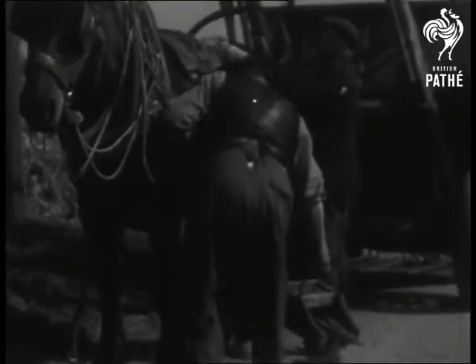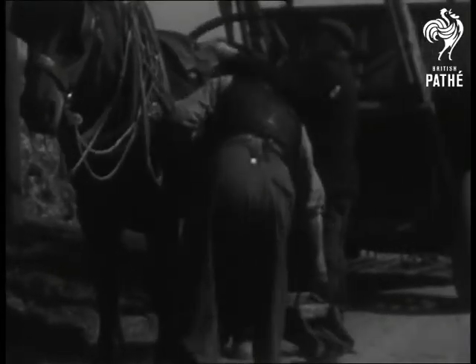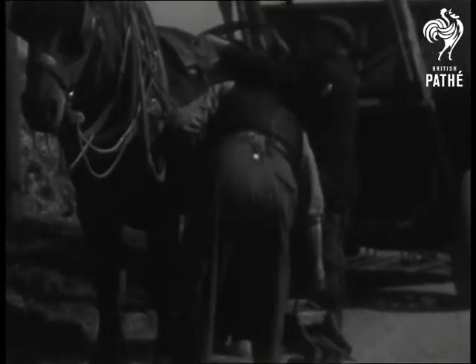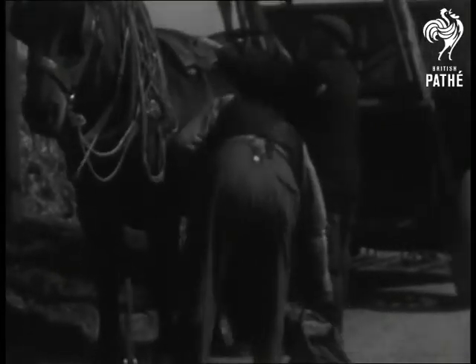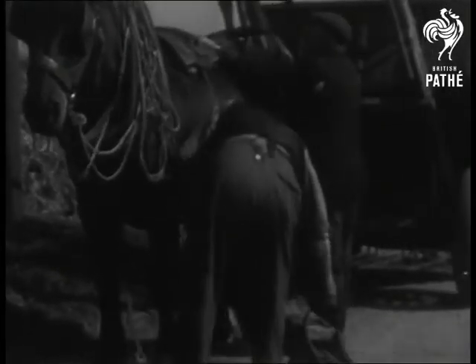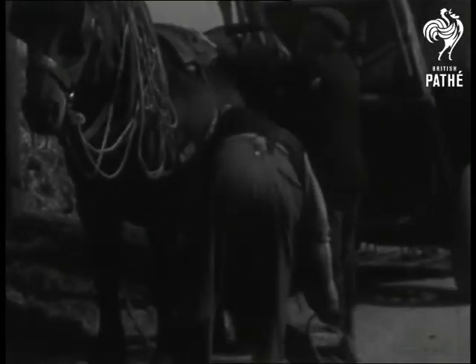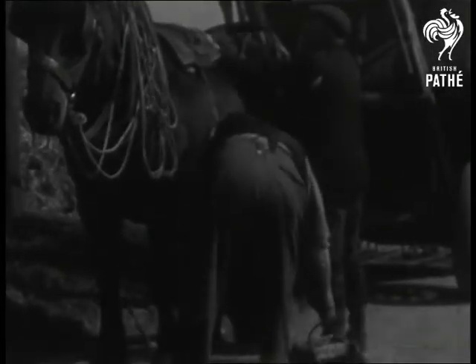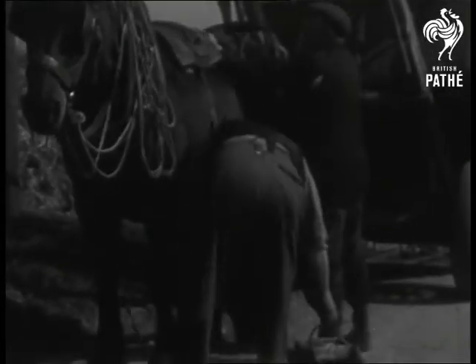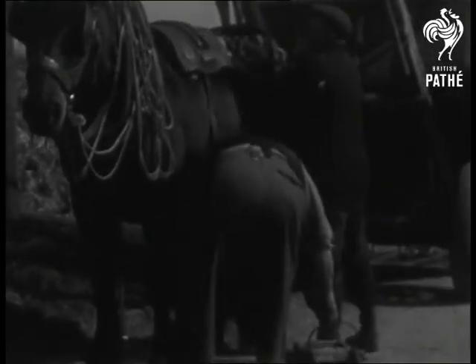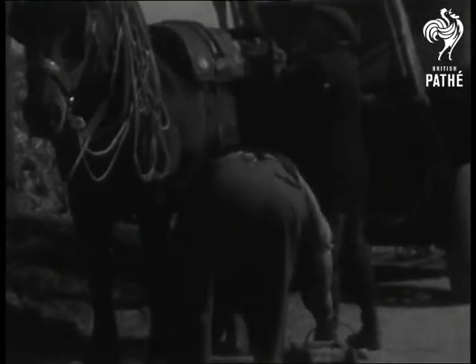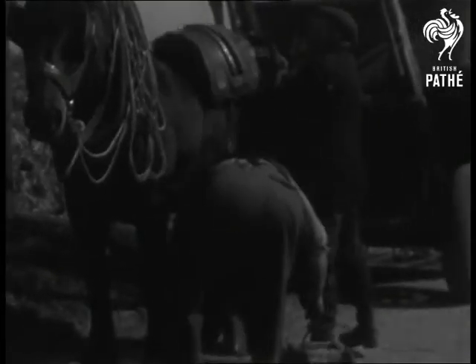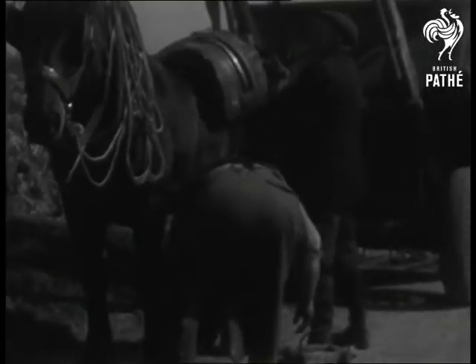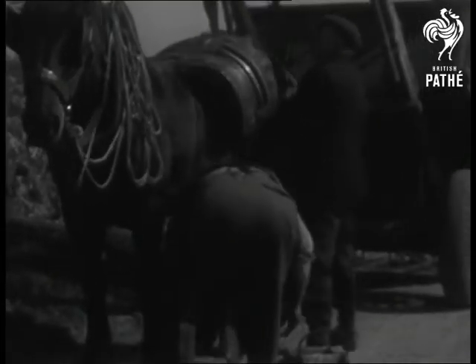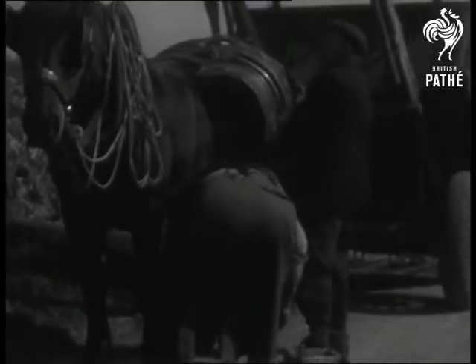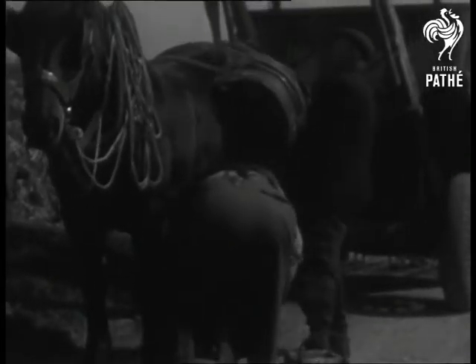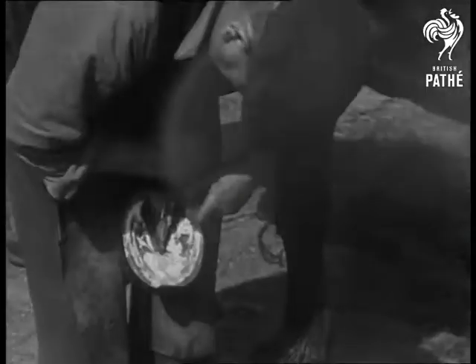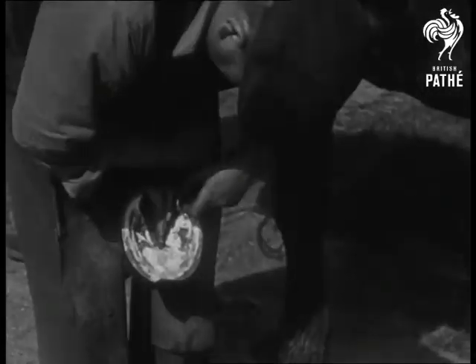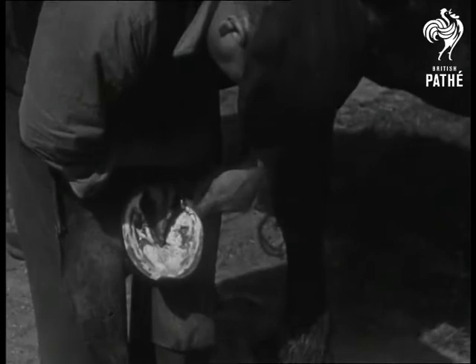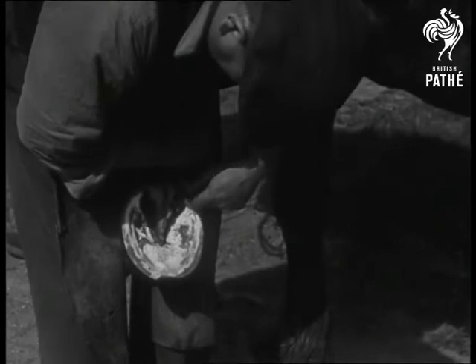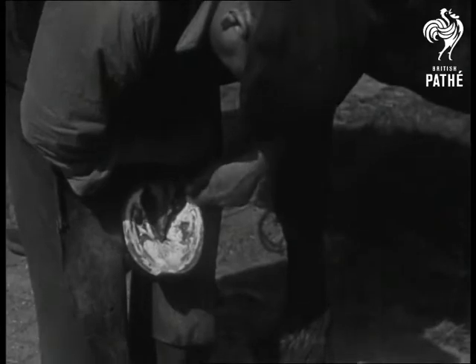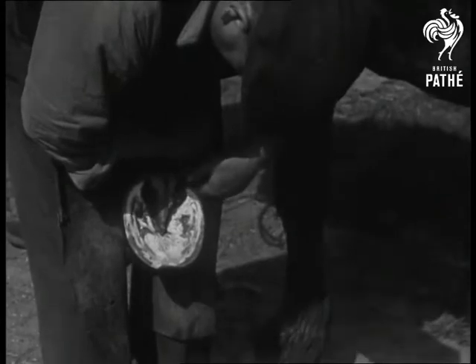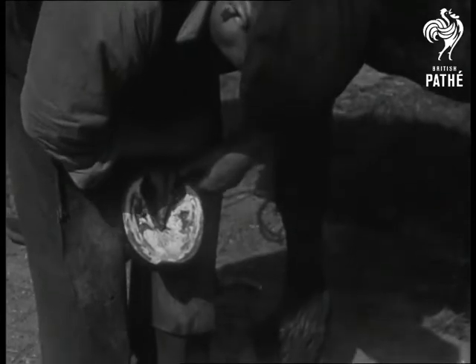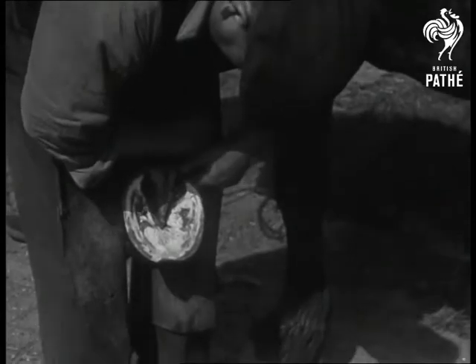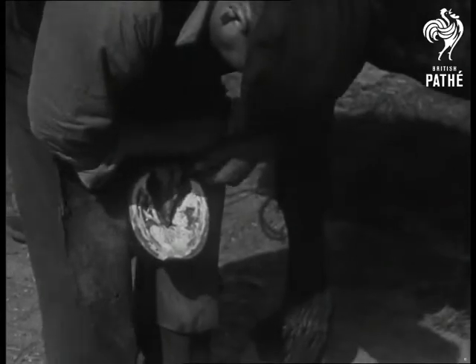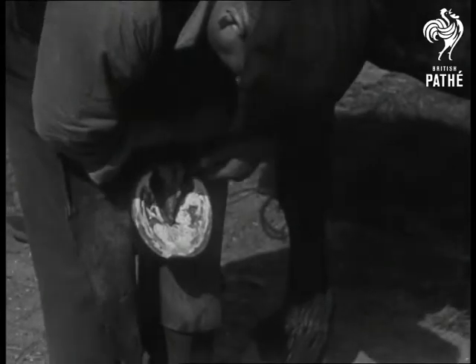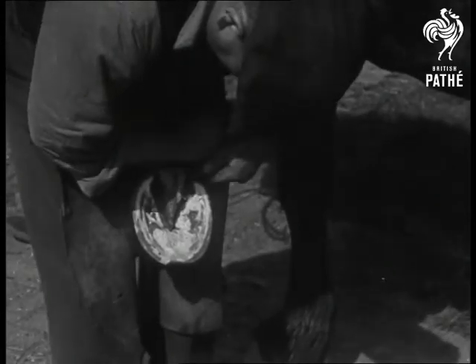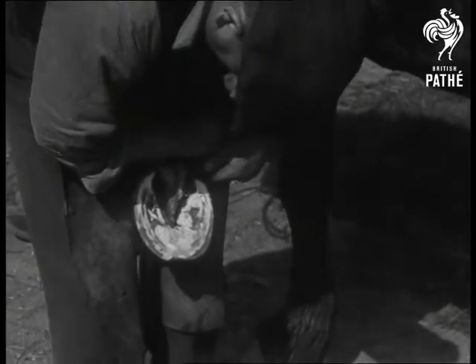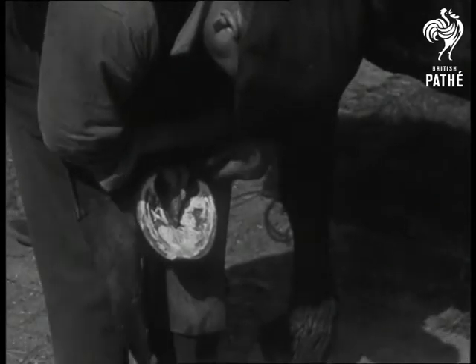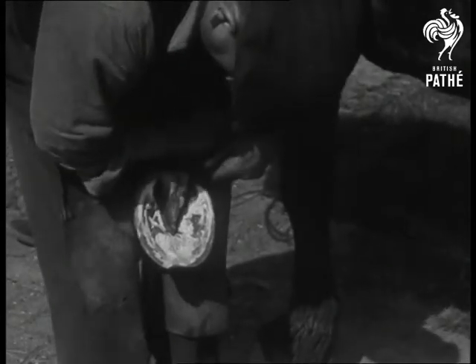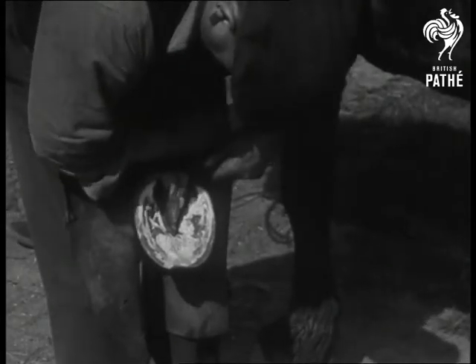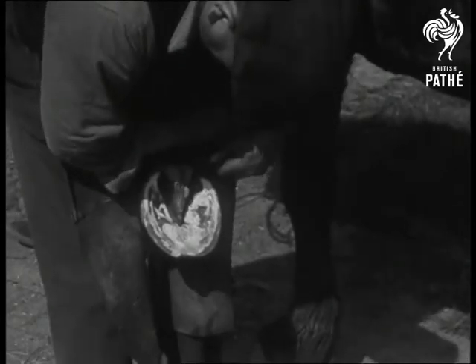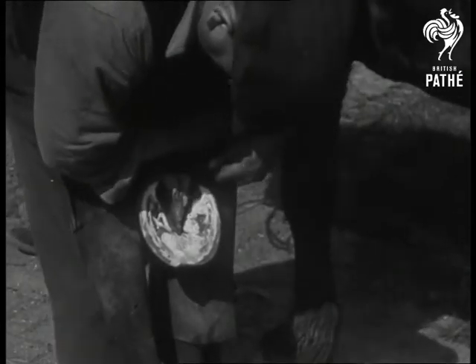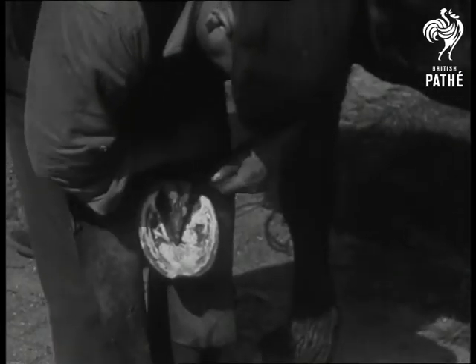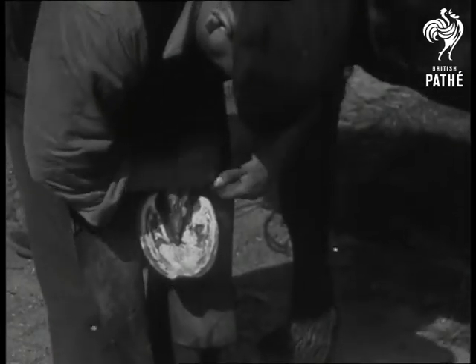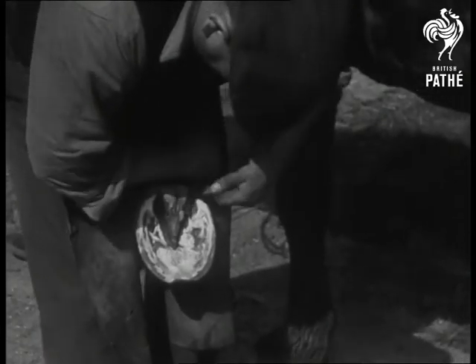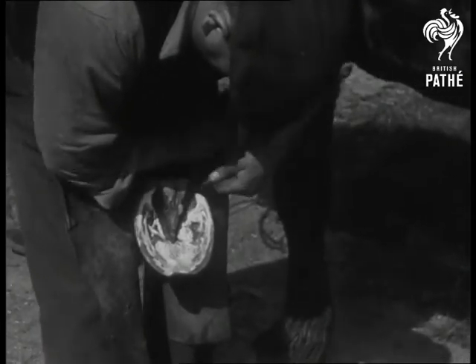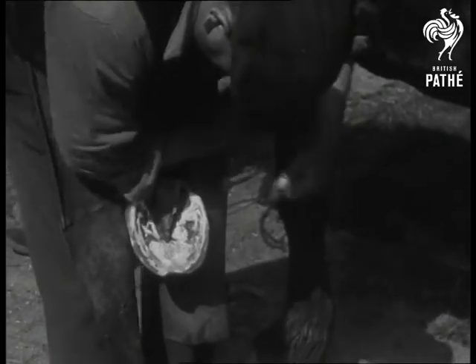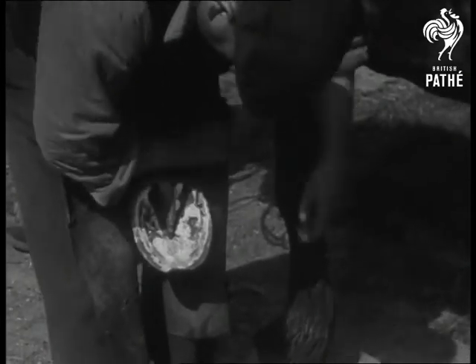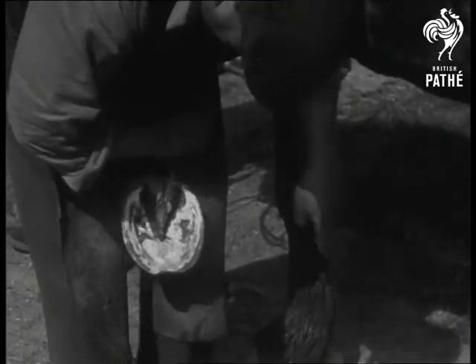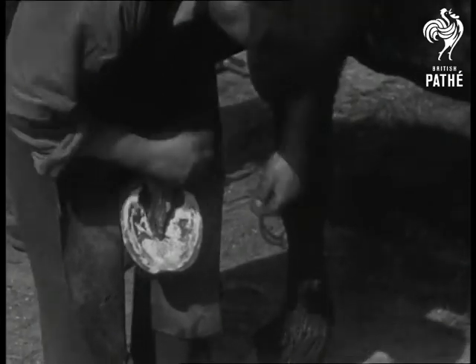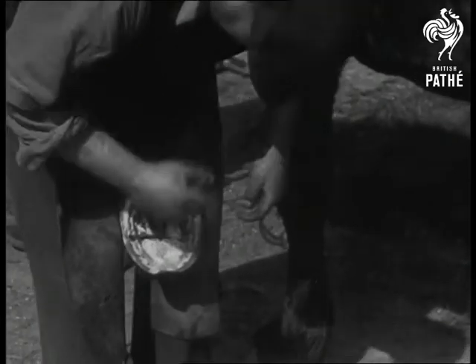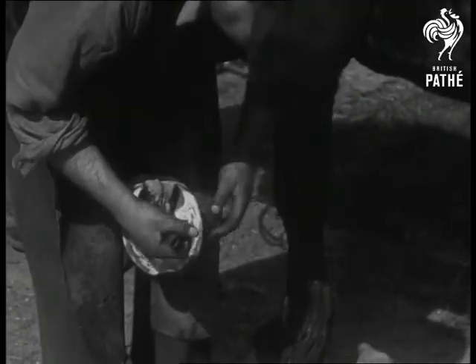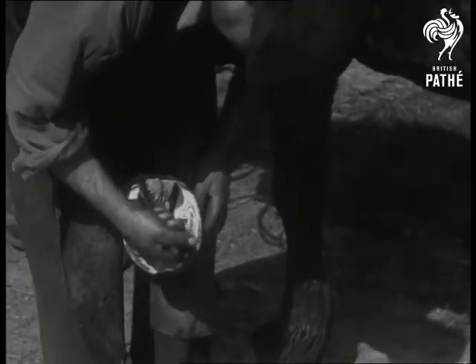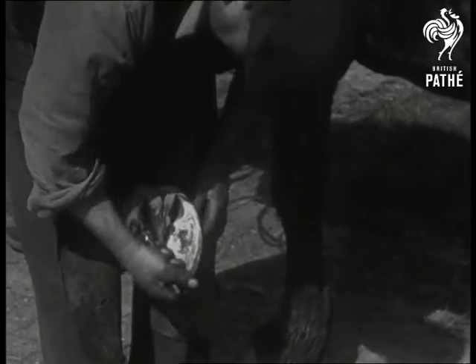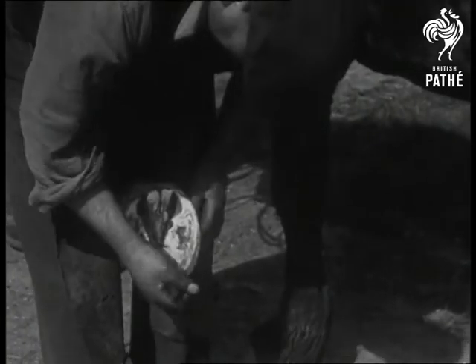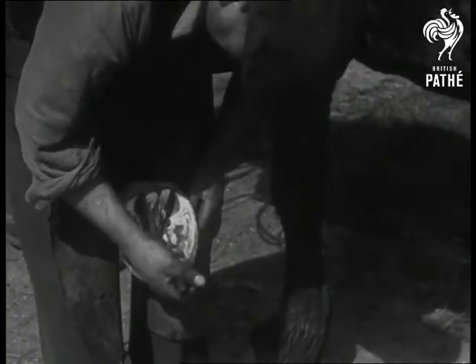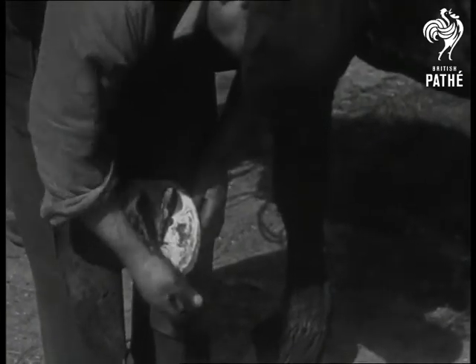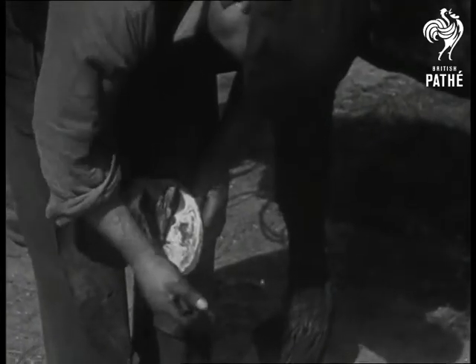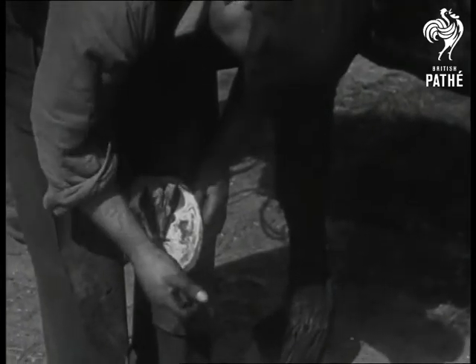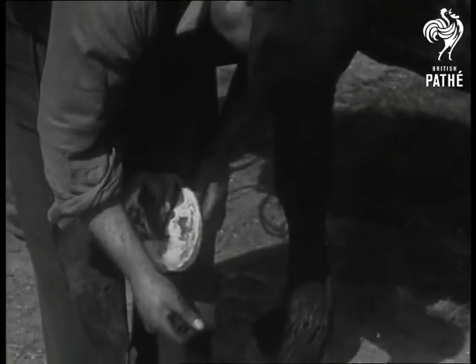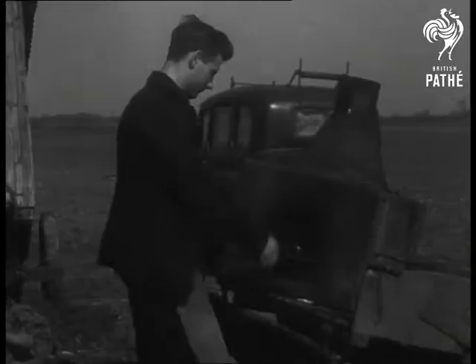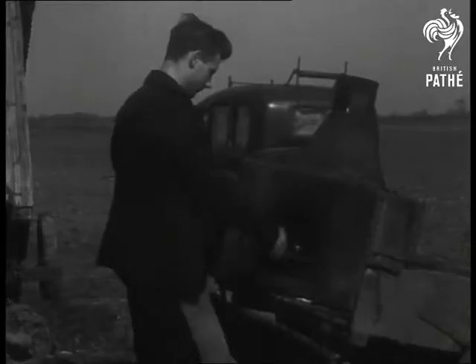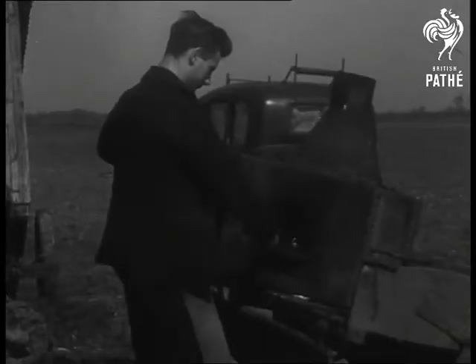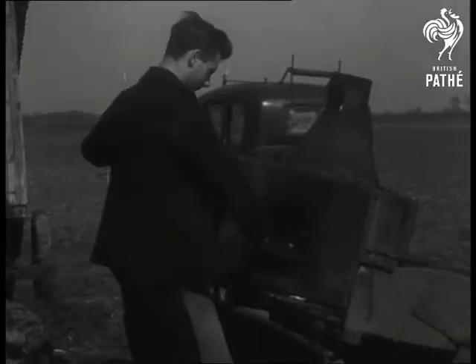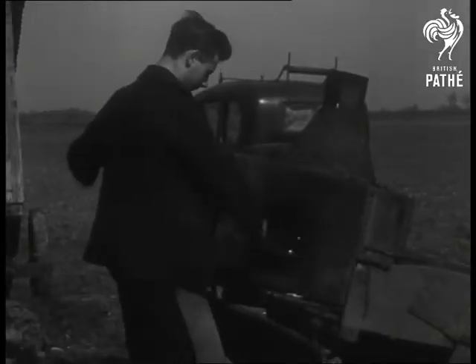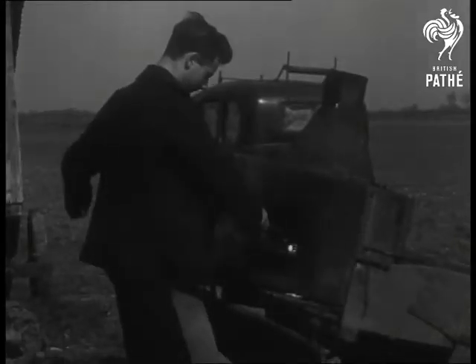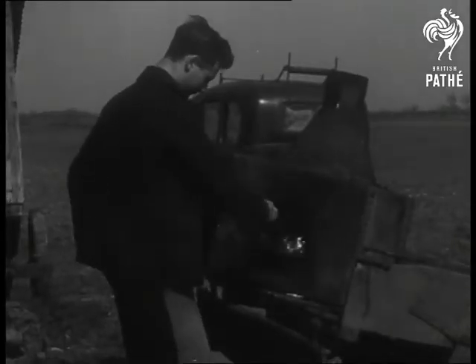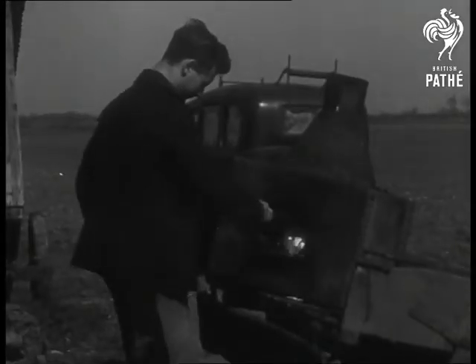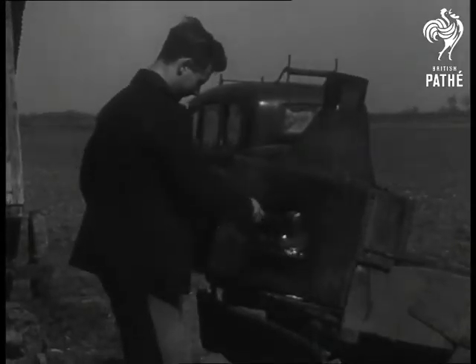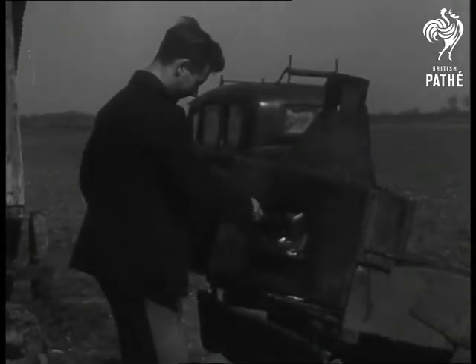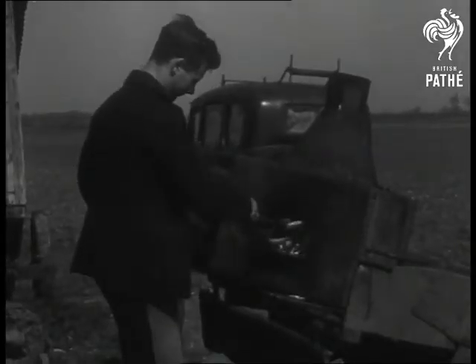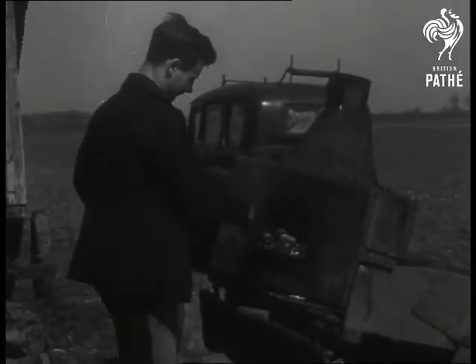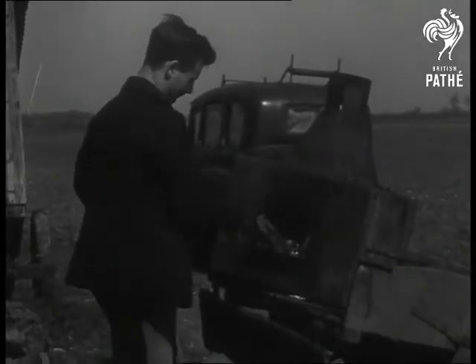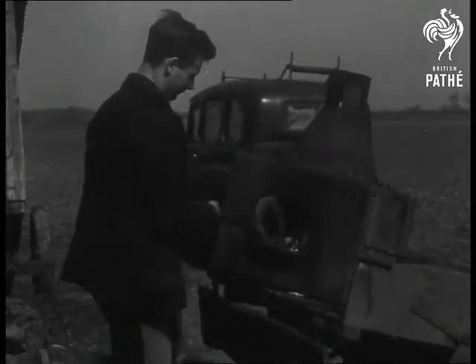But not for long — a few strokes of the paring knife and the hoof's ready for the shoe, now heated to a glowing red in the furnace.